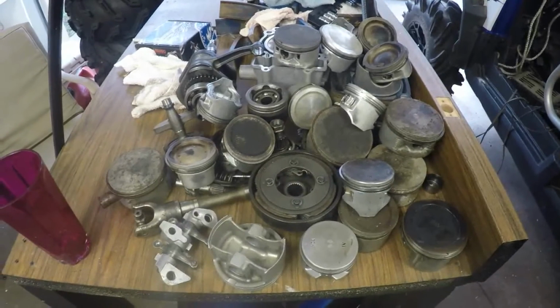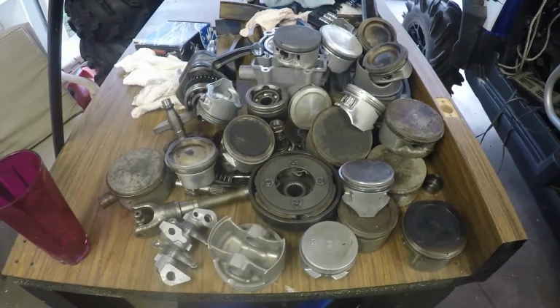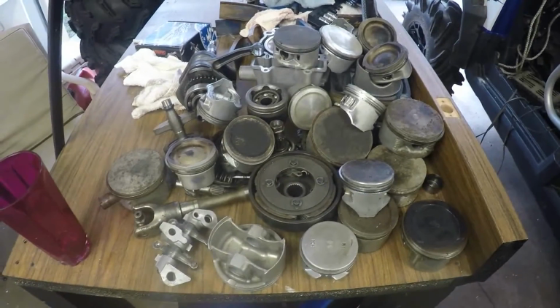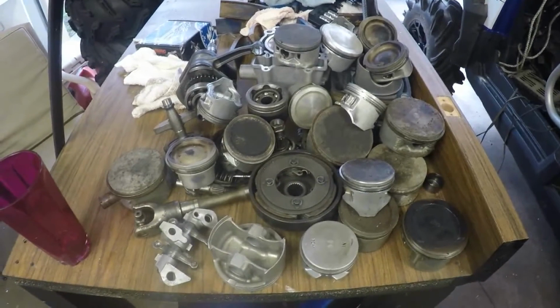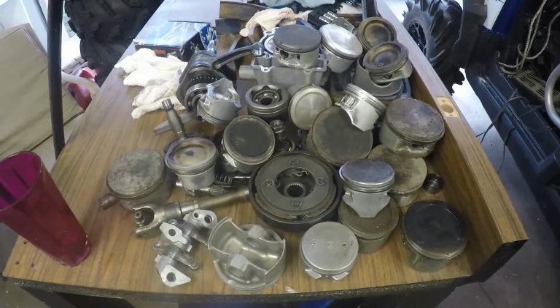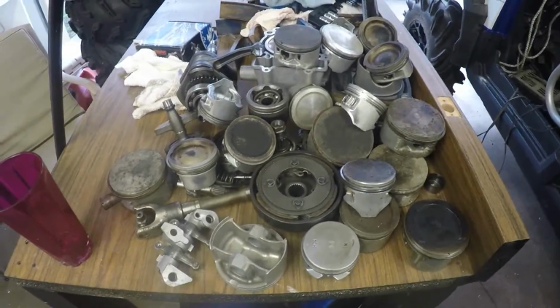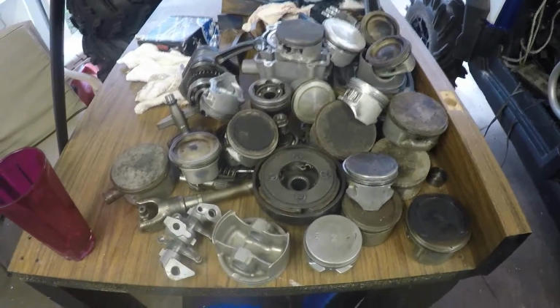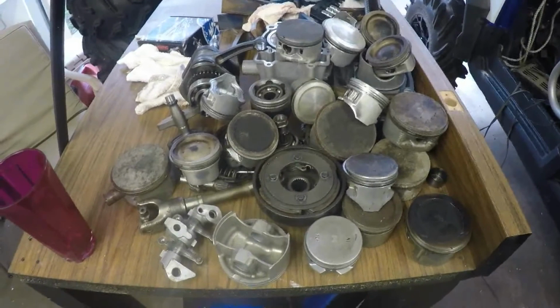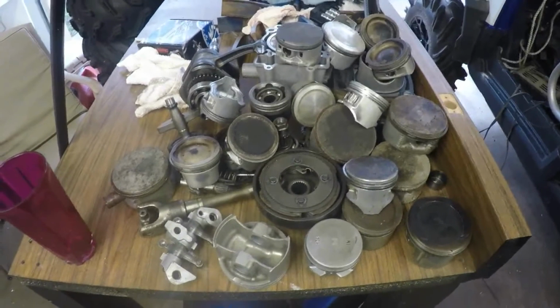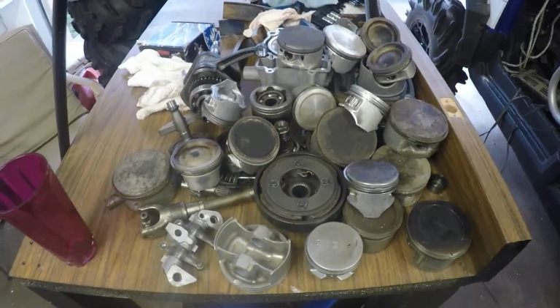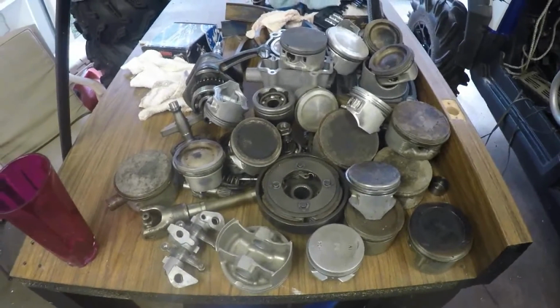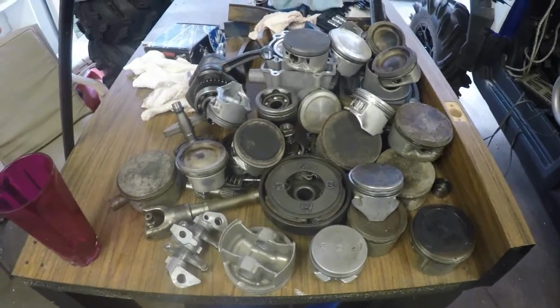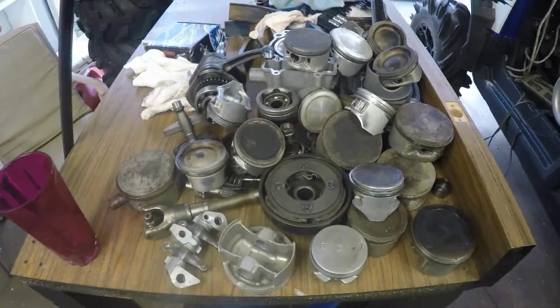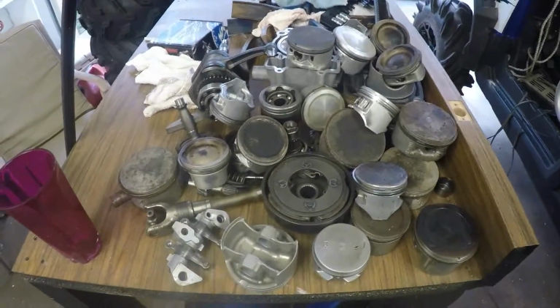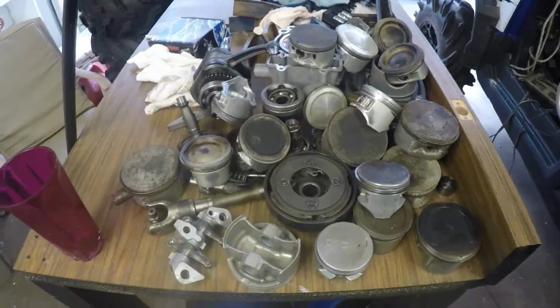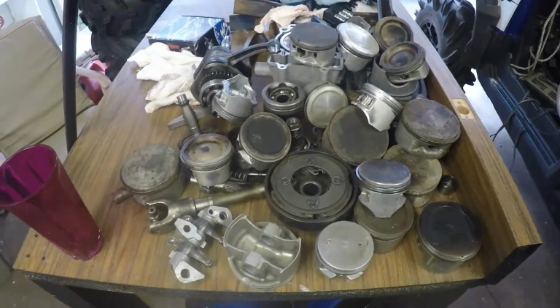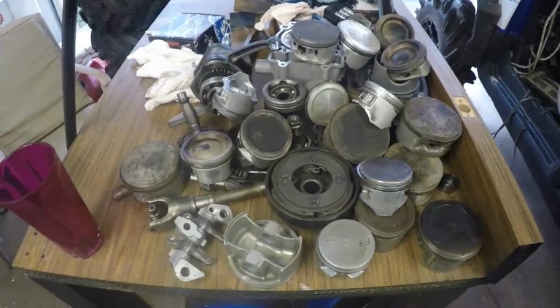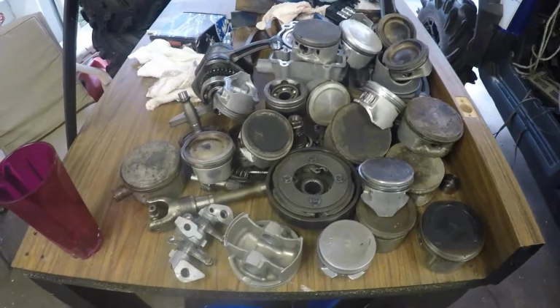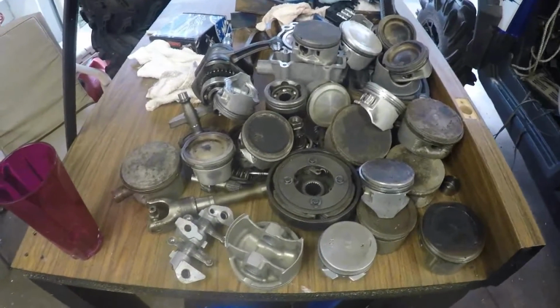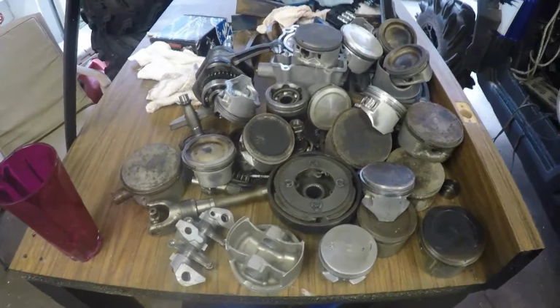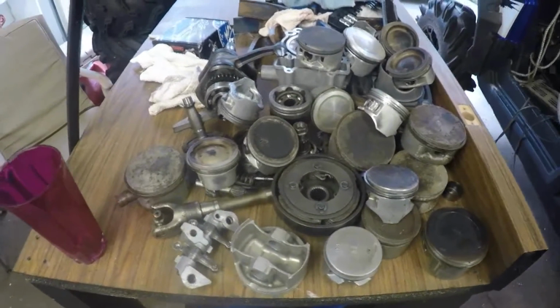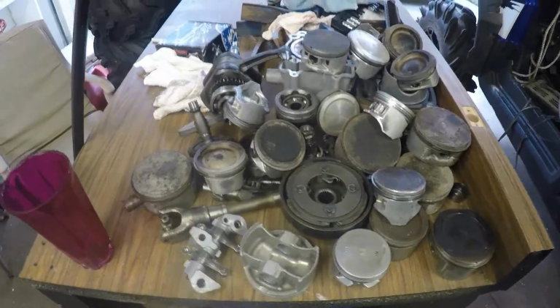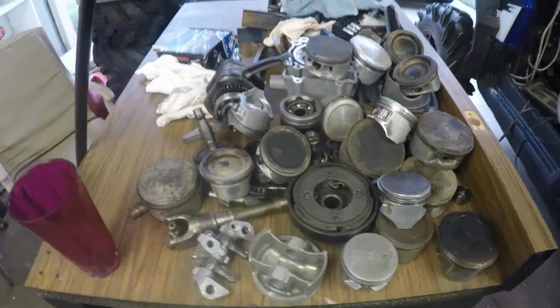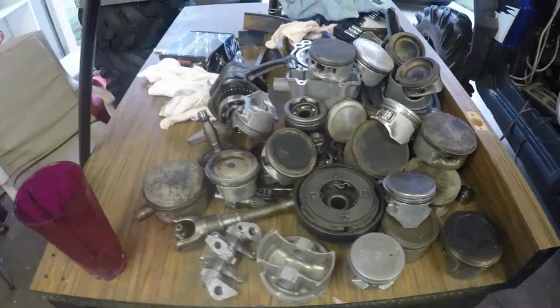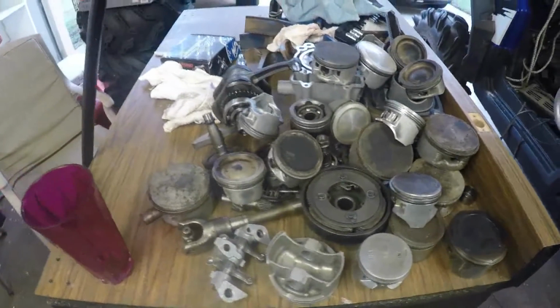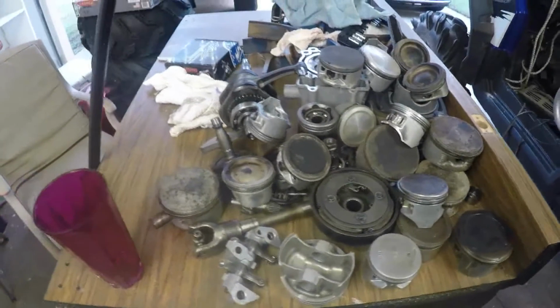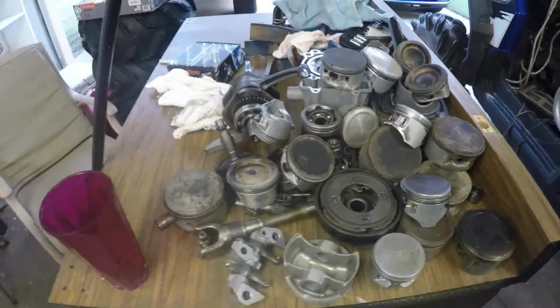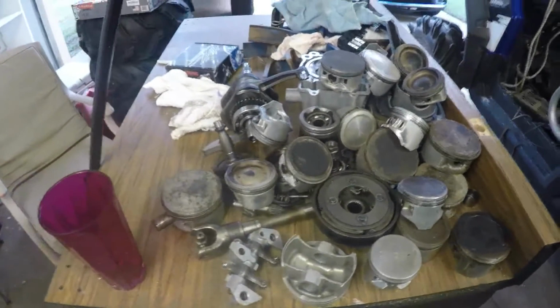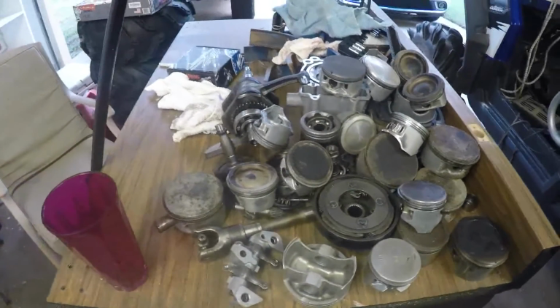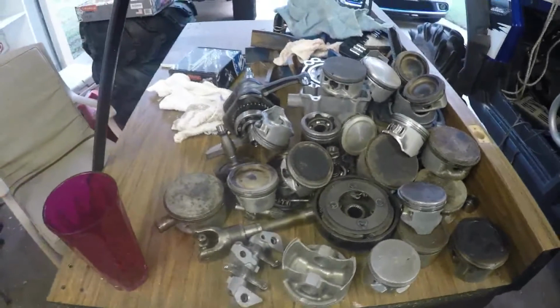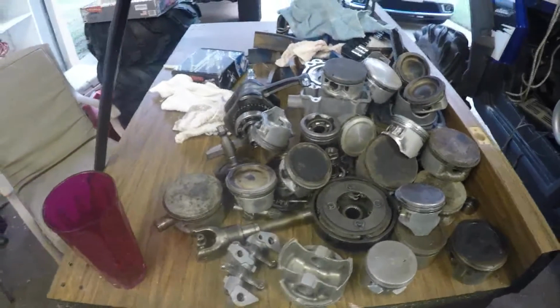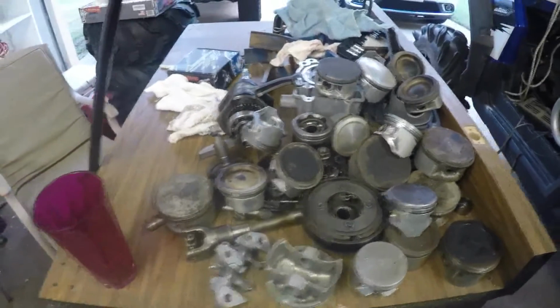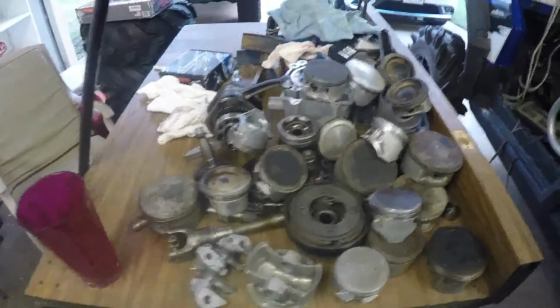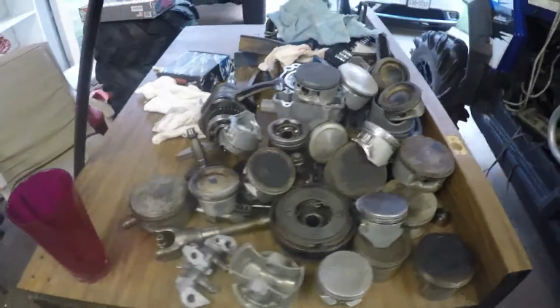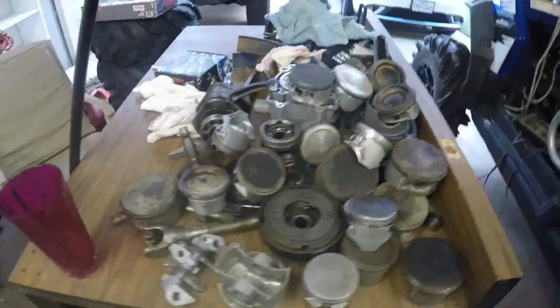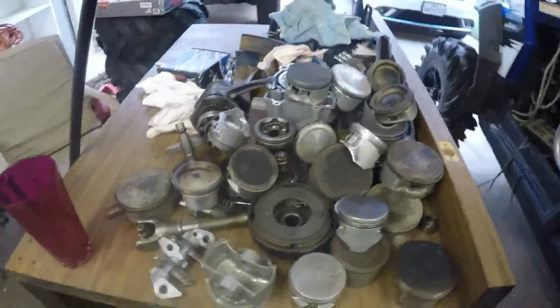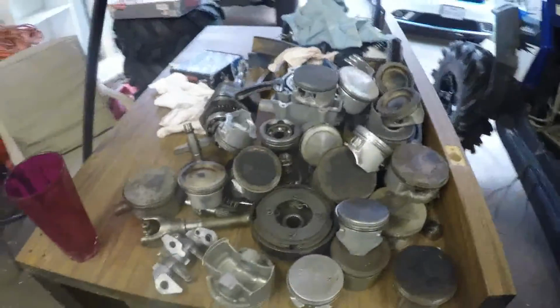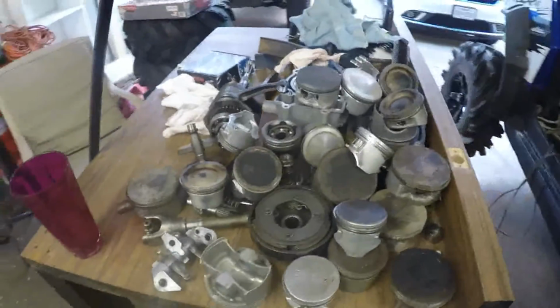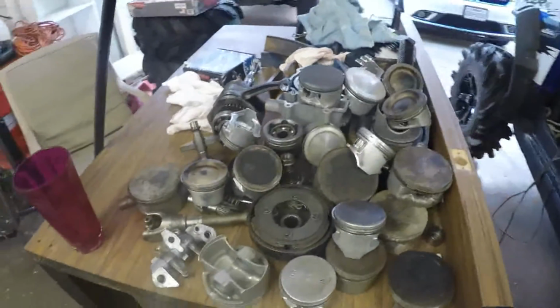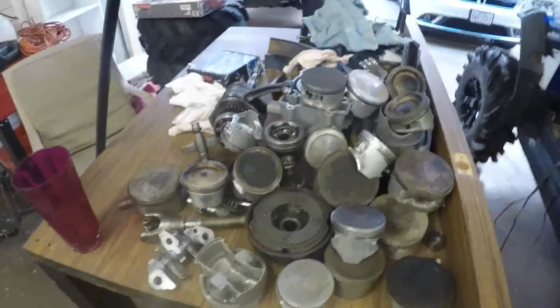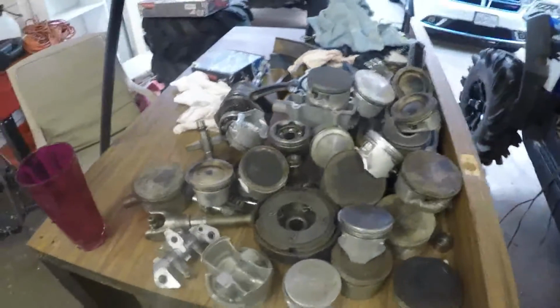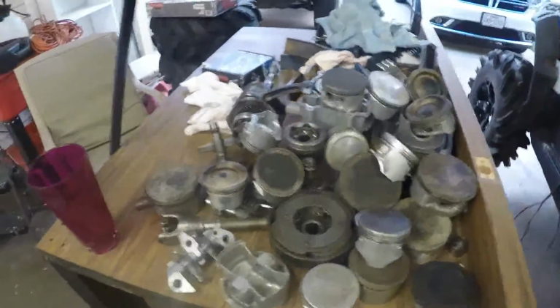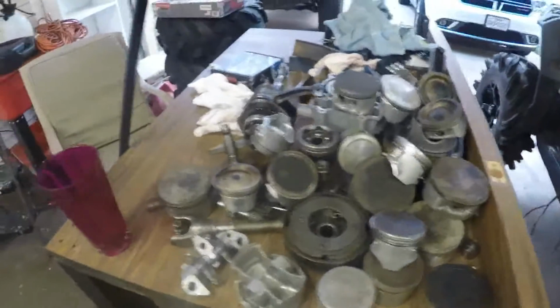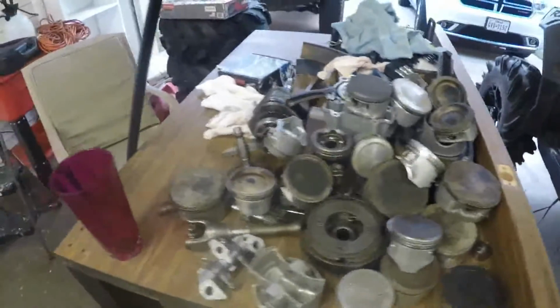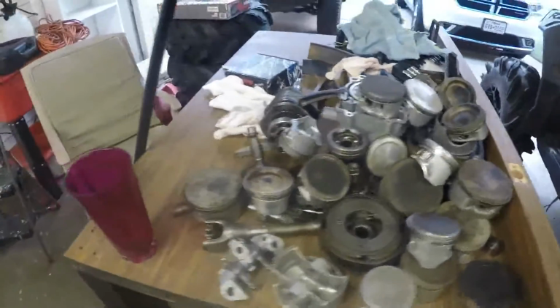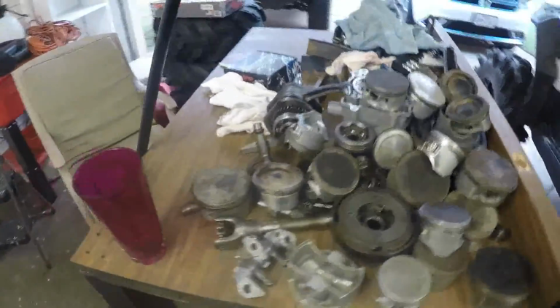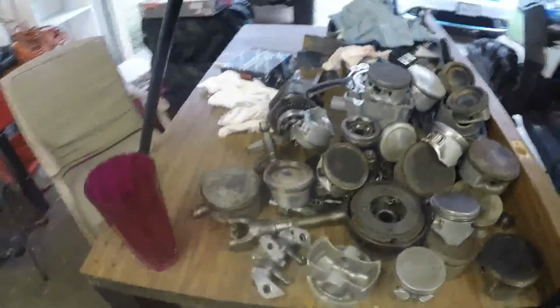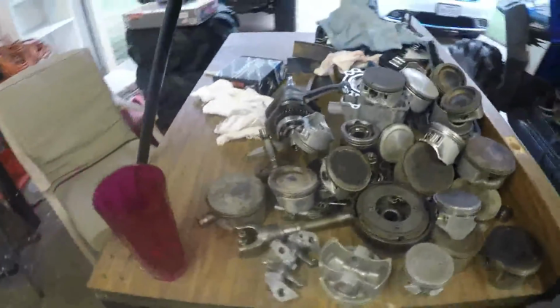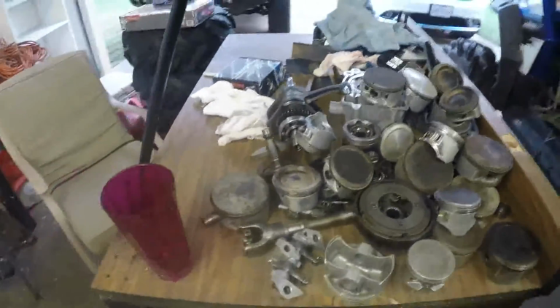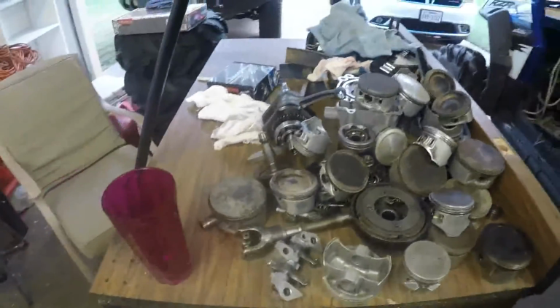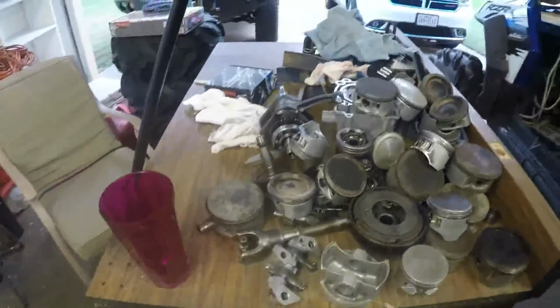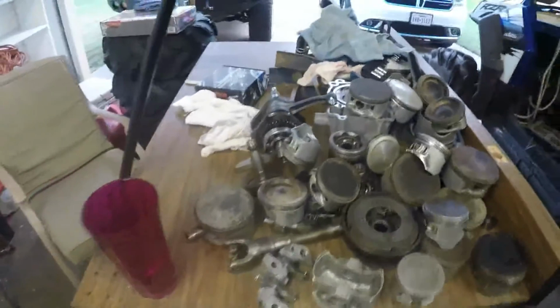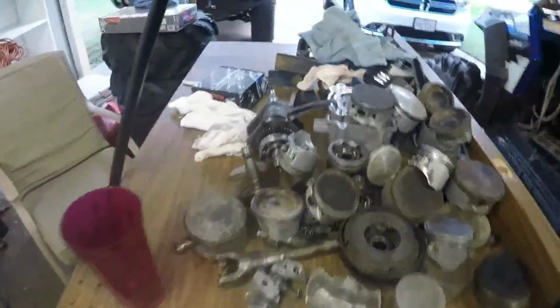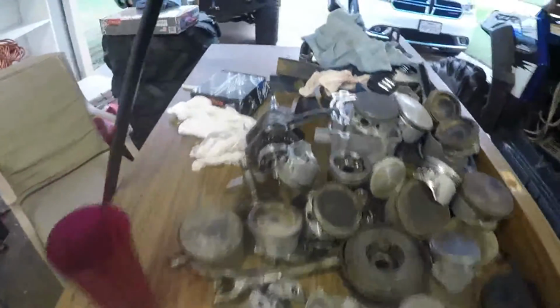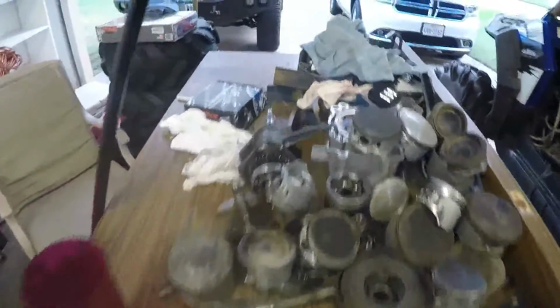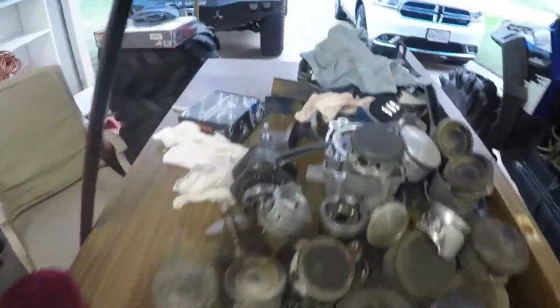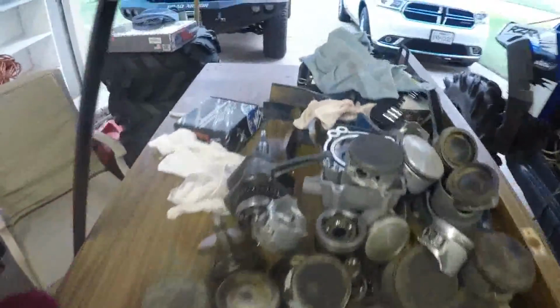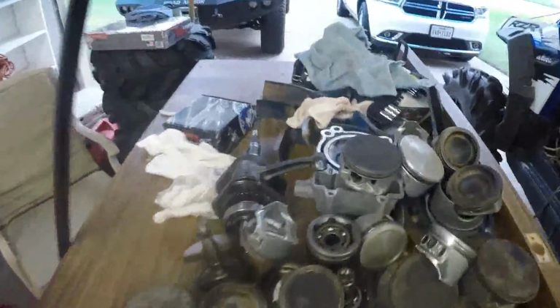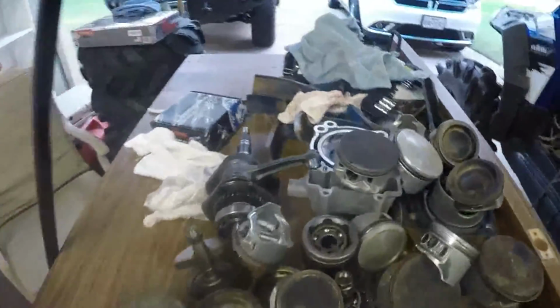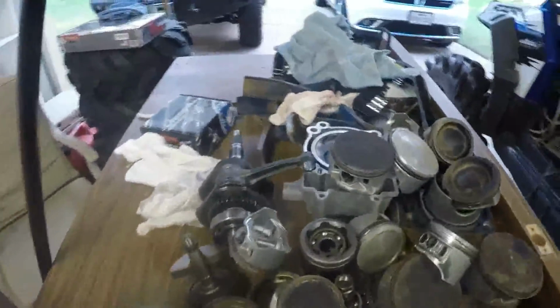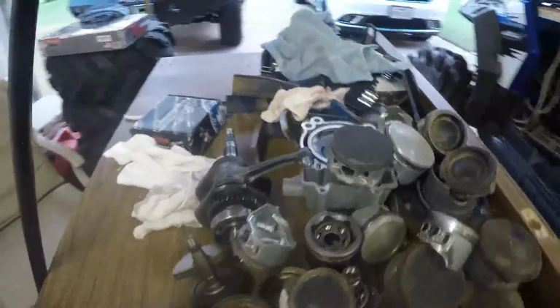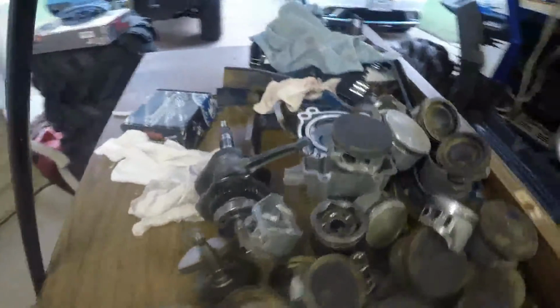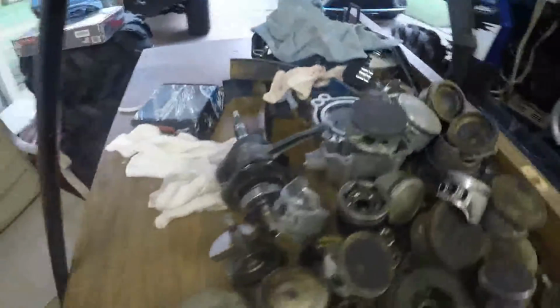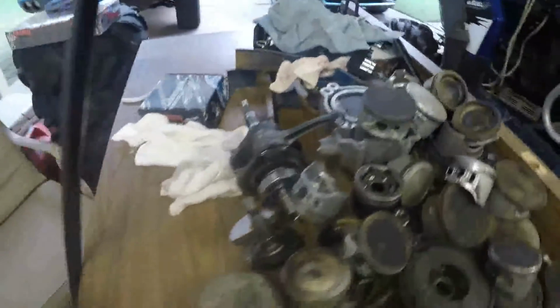Got a pile of old pistons, so just going to give a quick shop update — kind of a day in the shop.